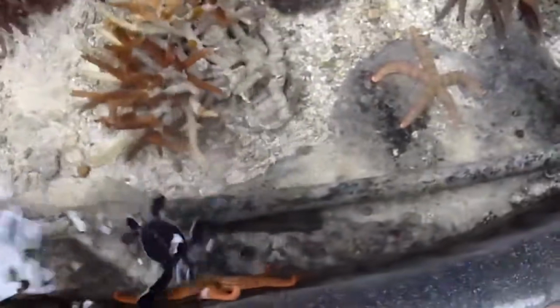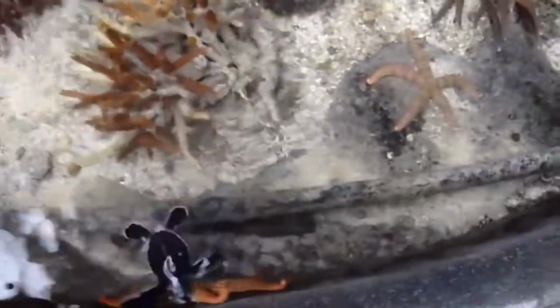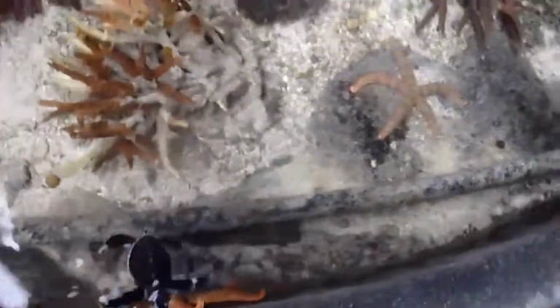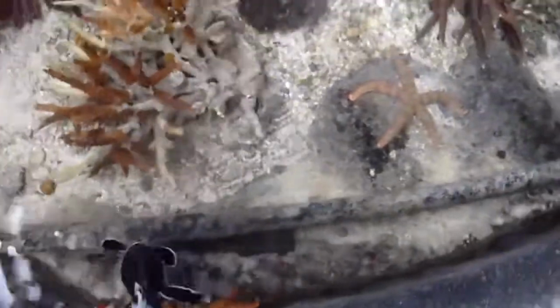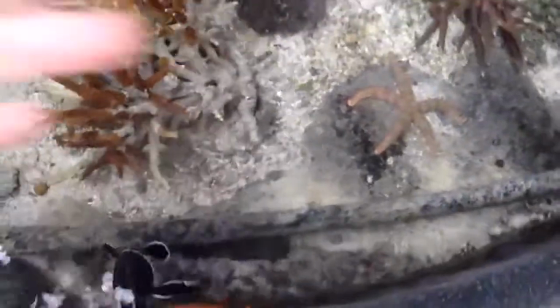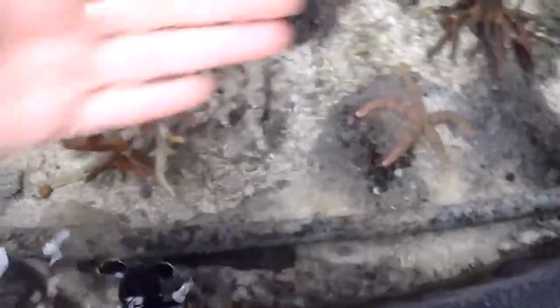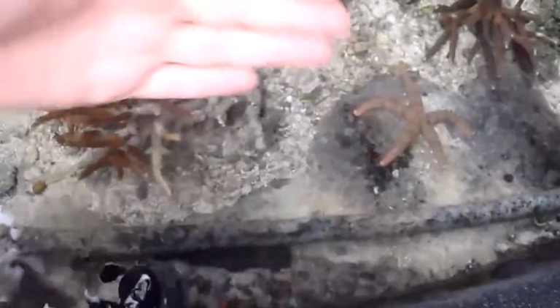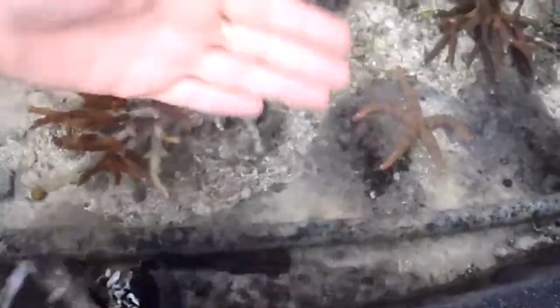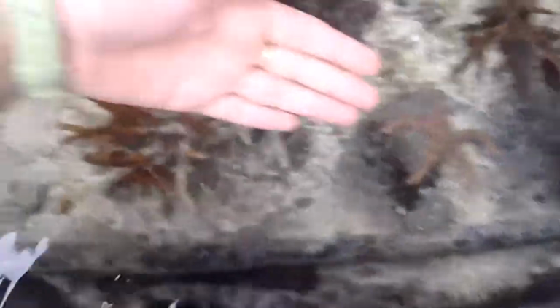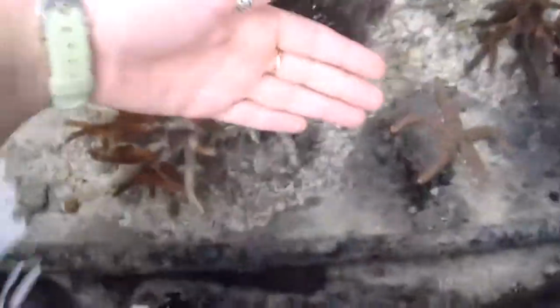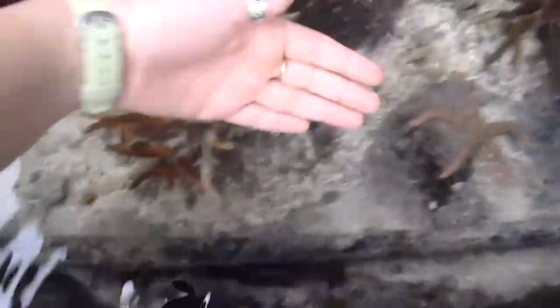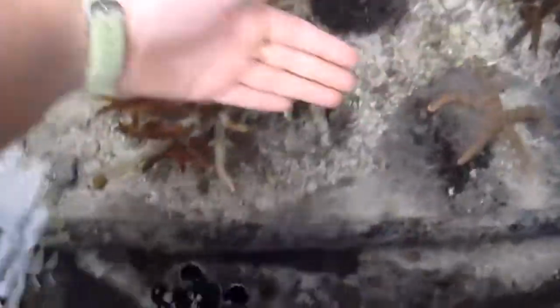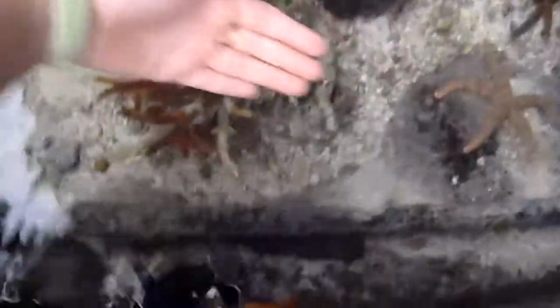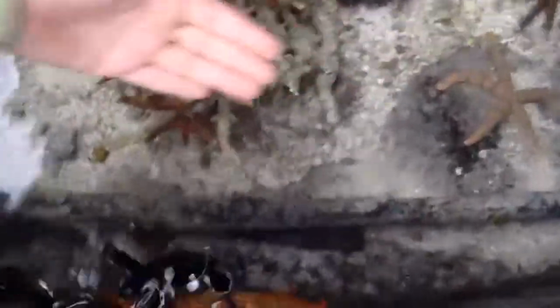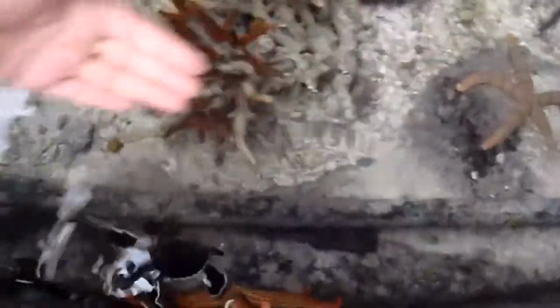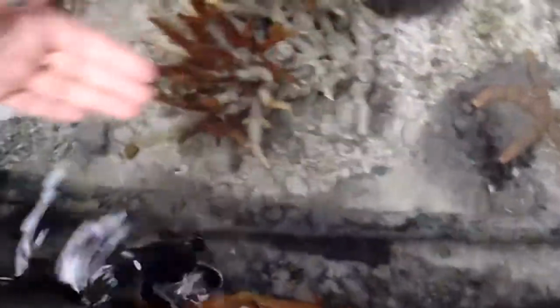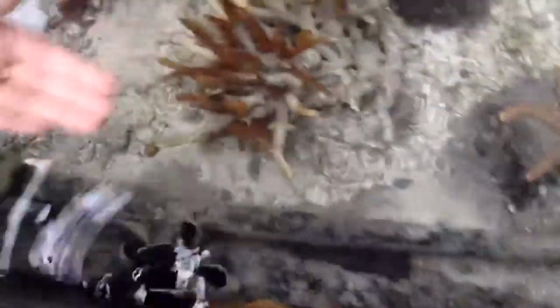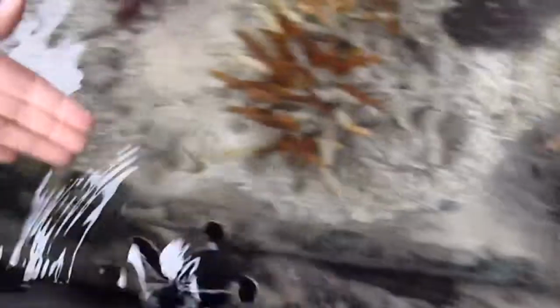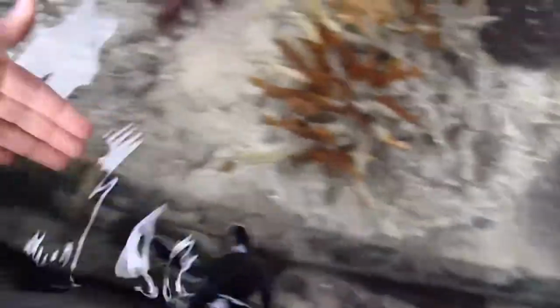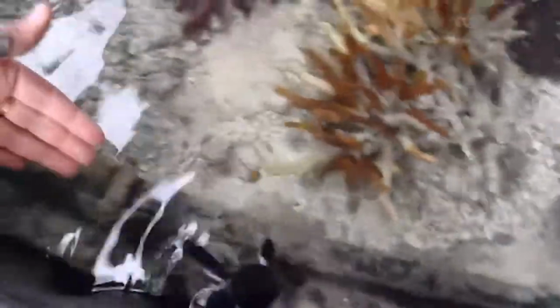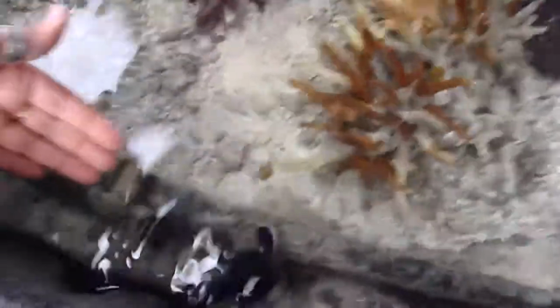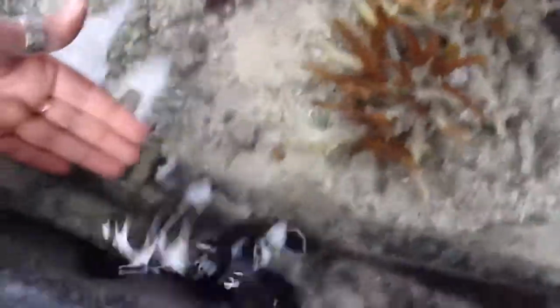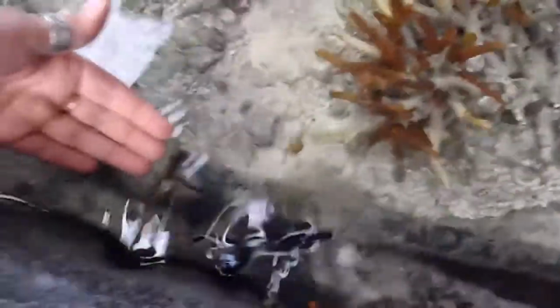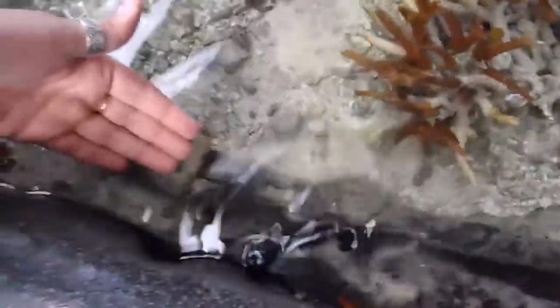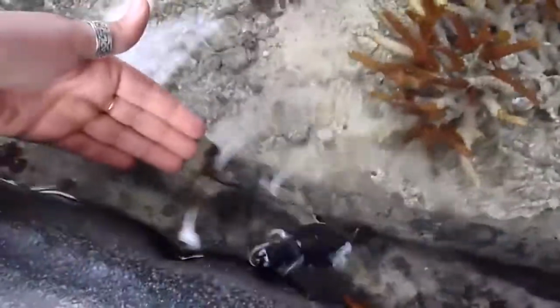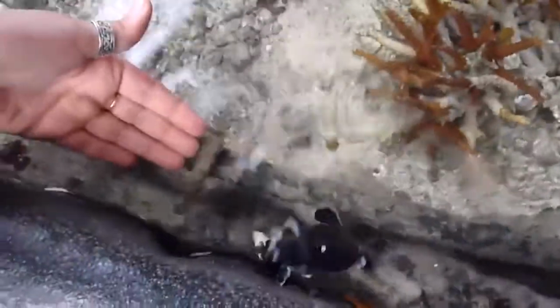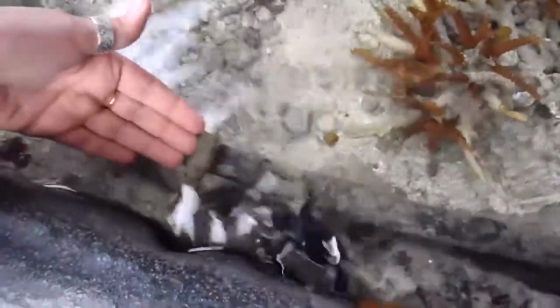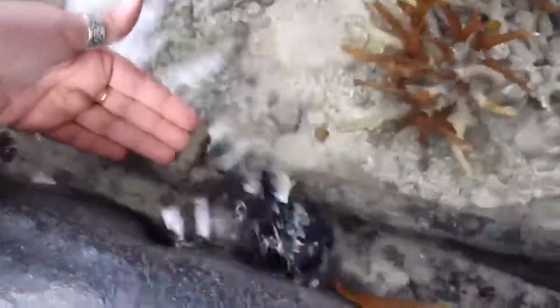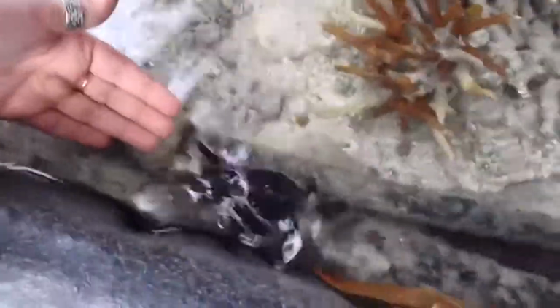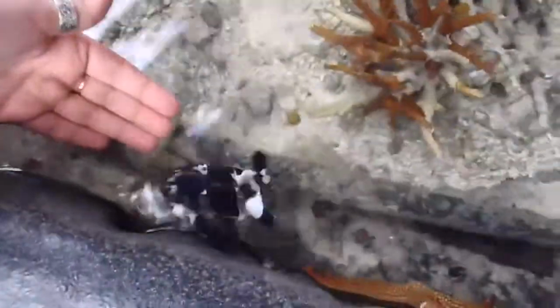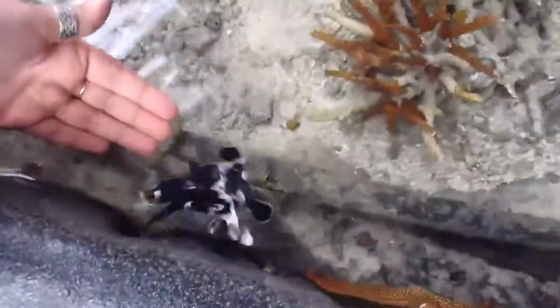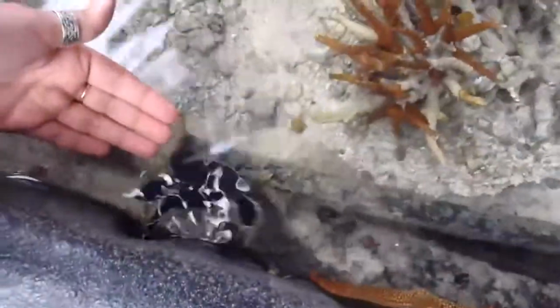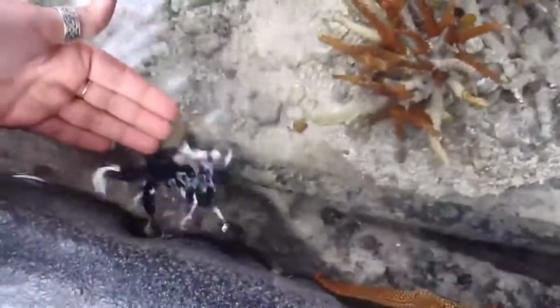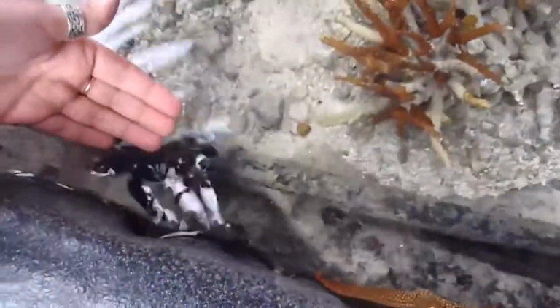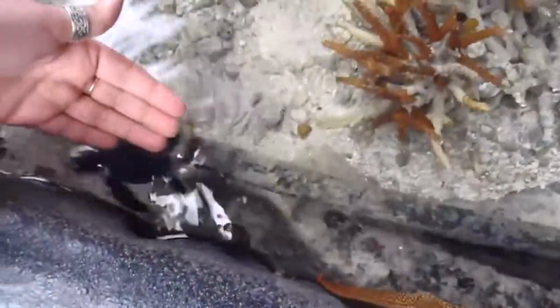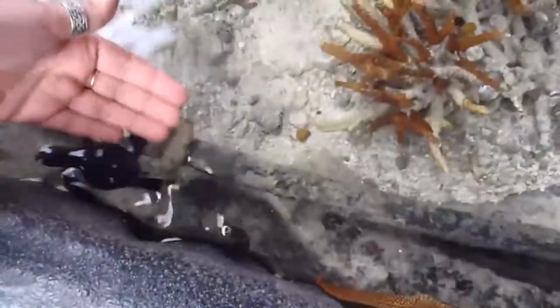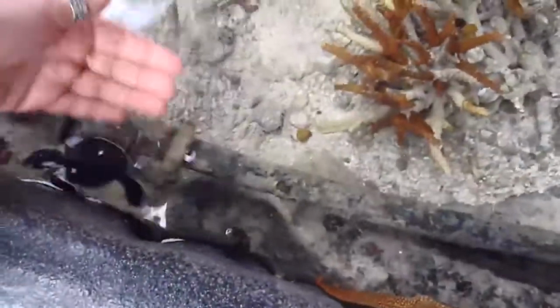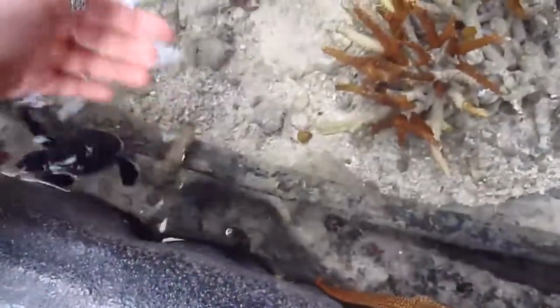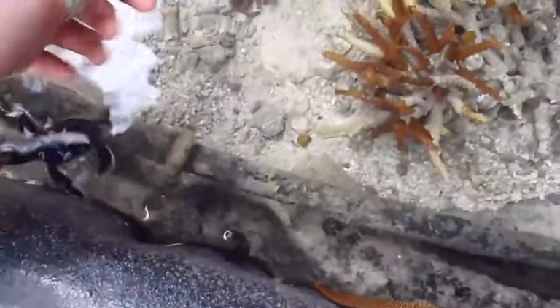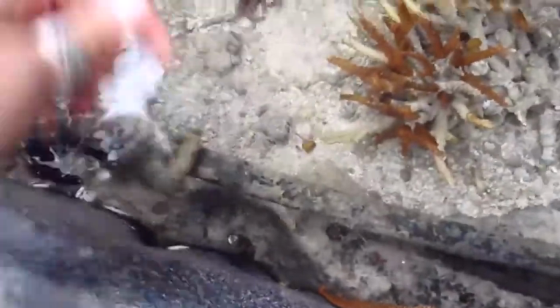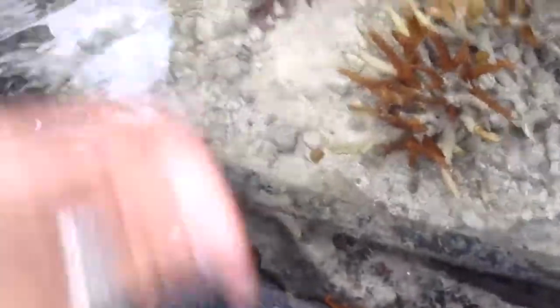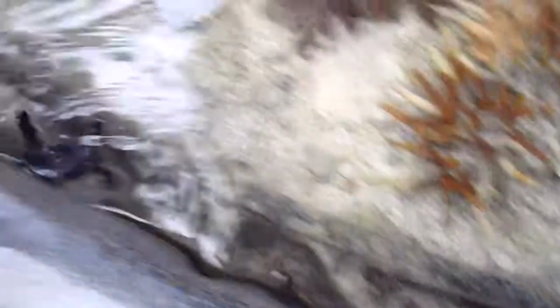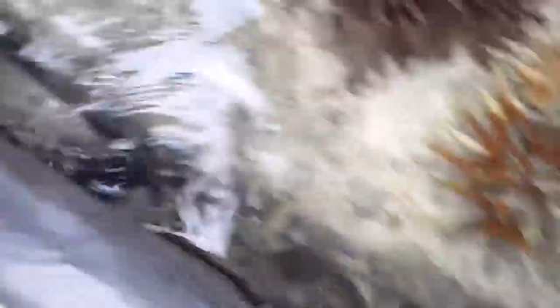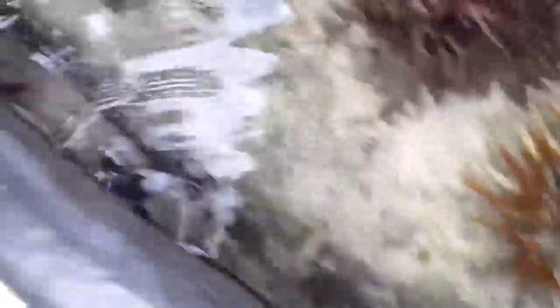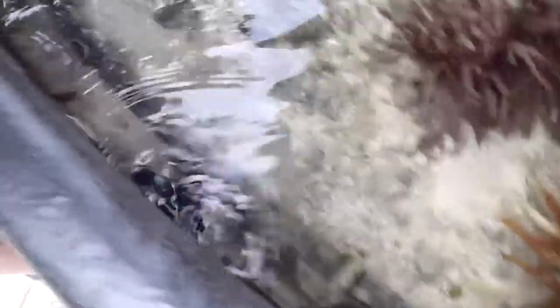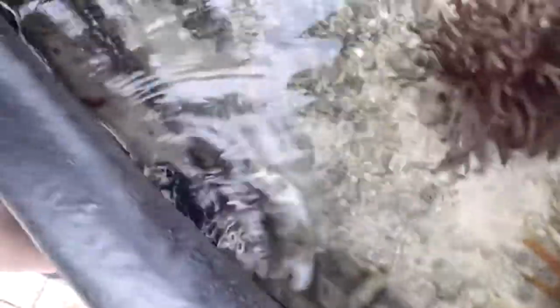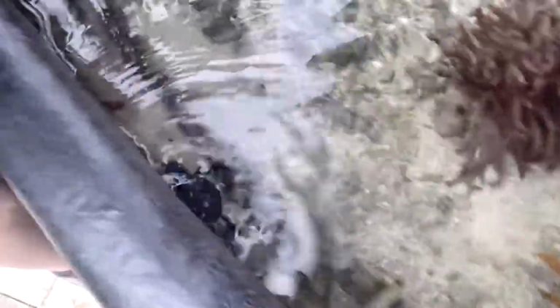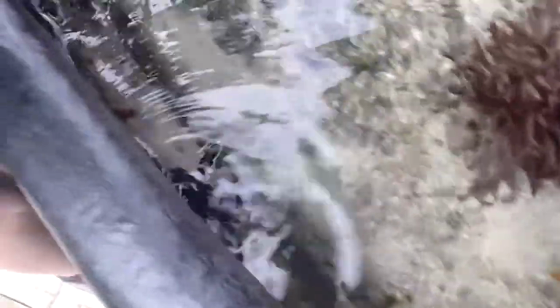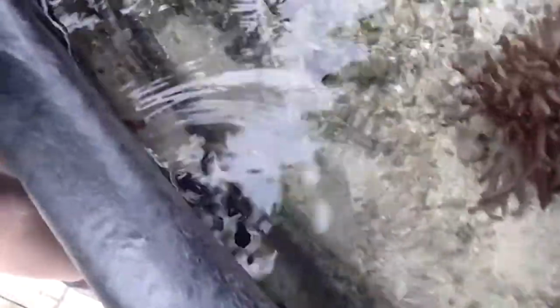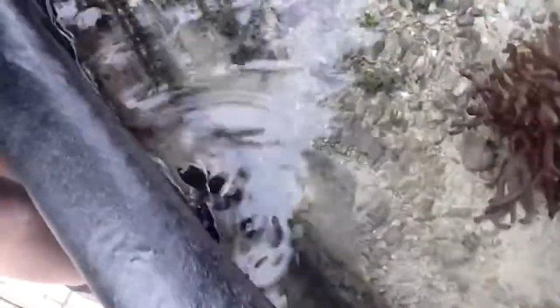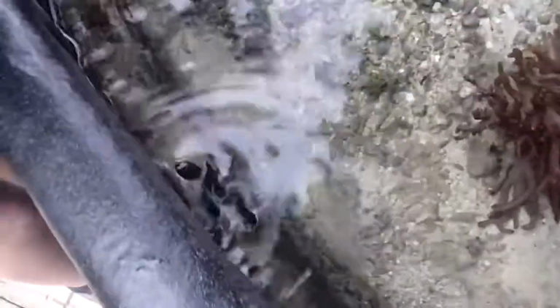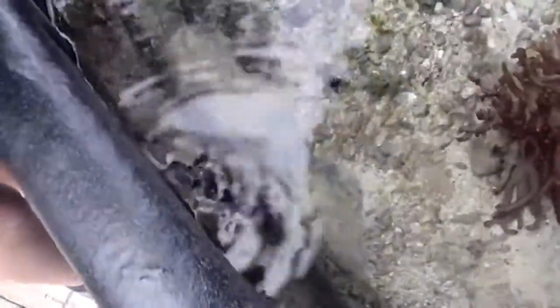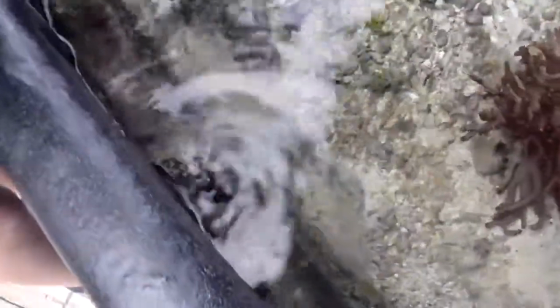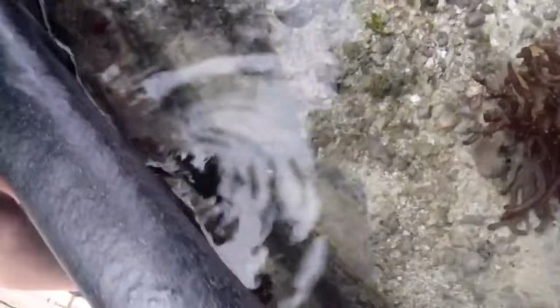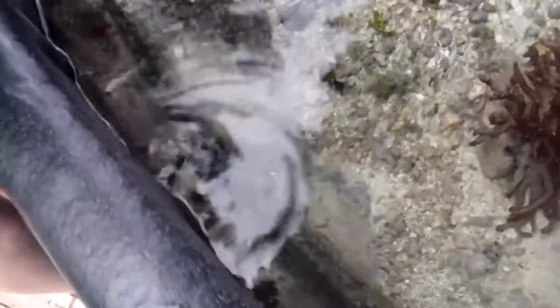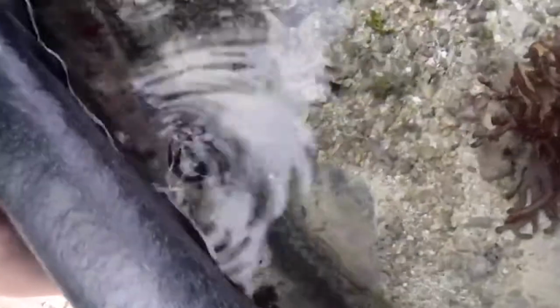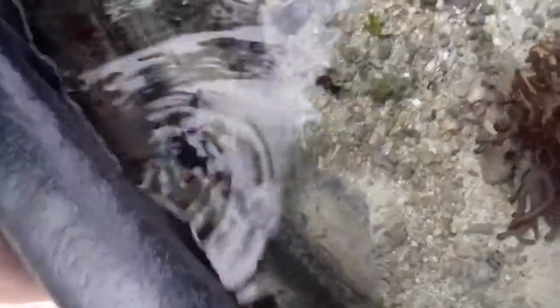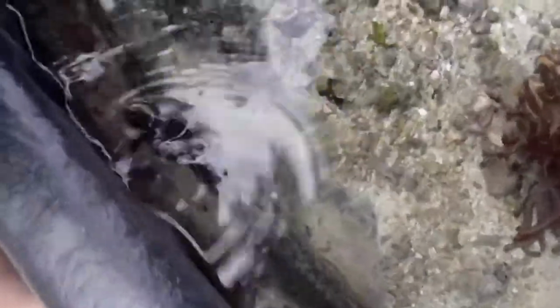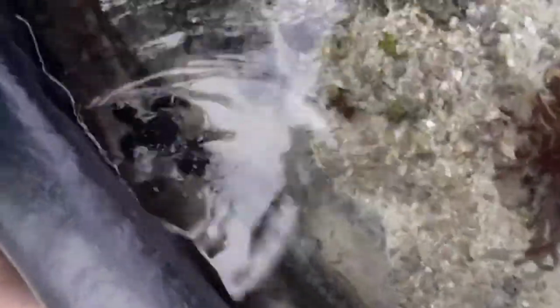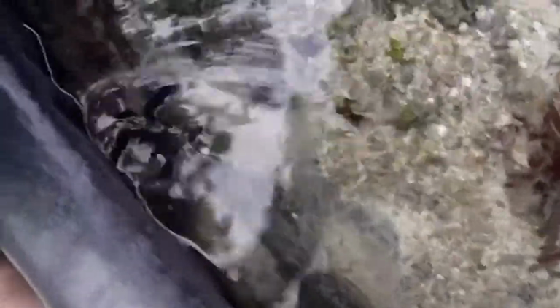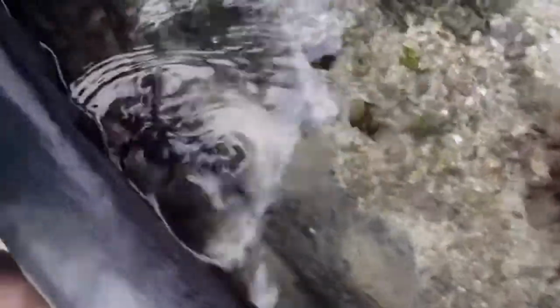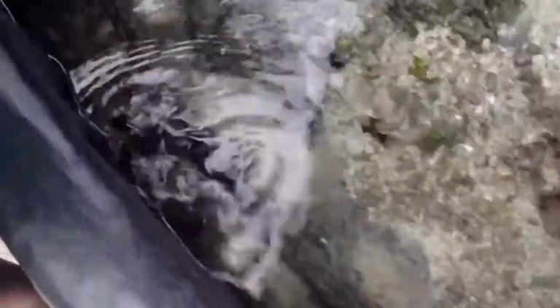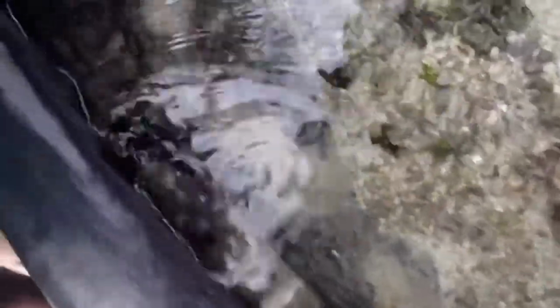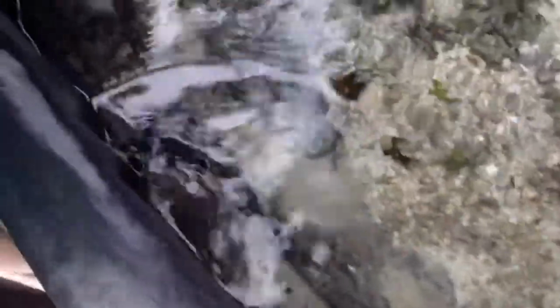He's very small, look. Here's my hand, and here's the baby turtle. You can see how big he is. He's adorable.